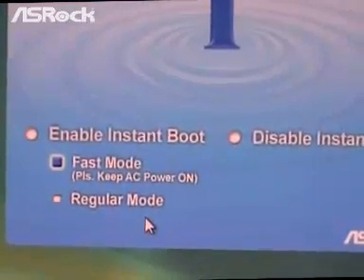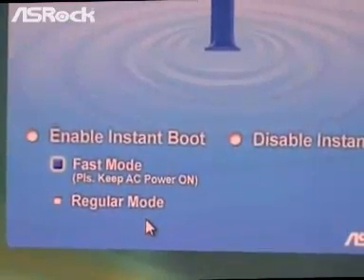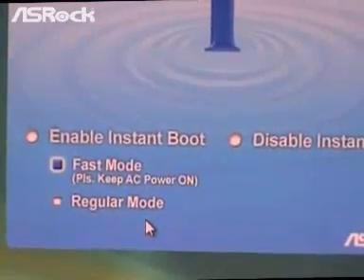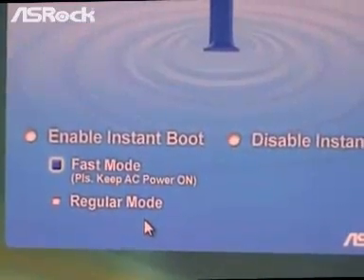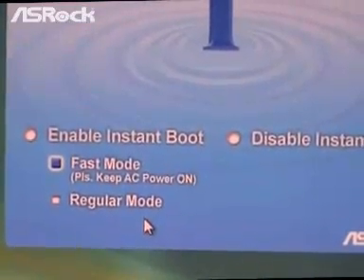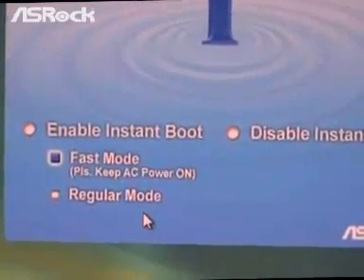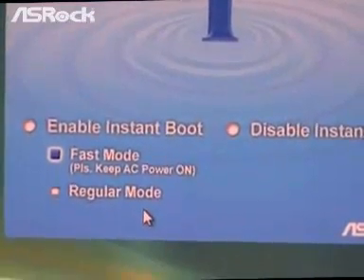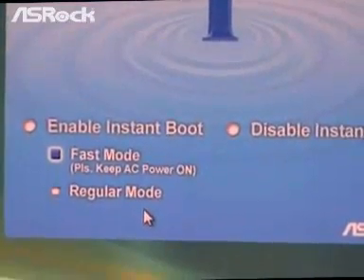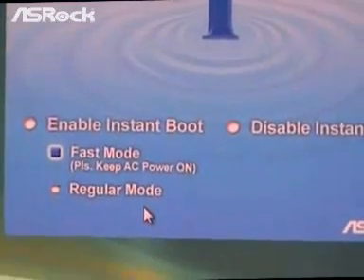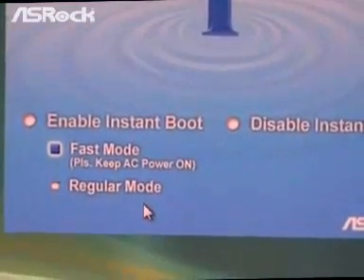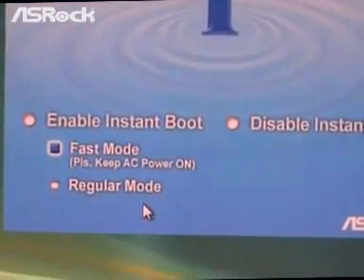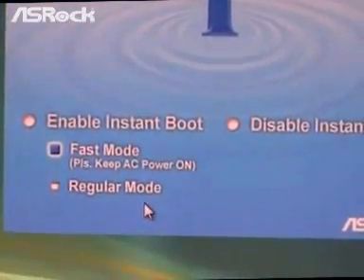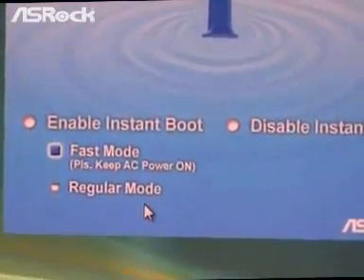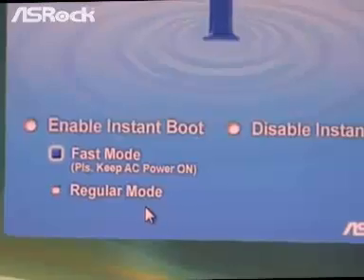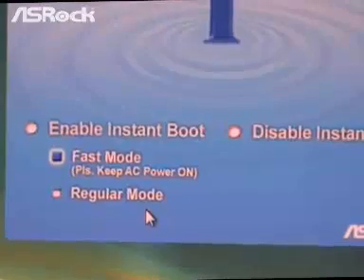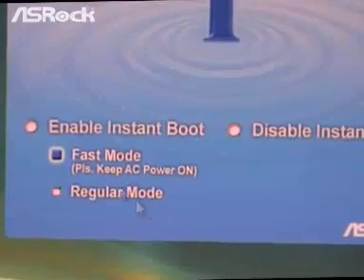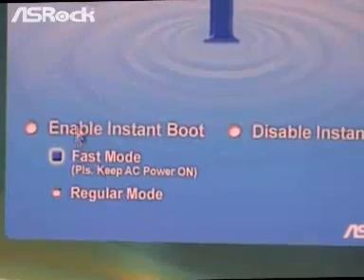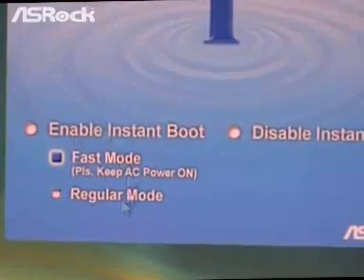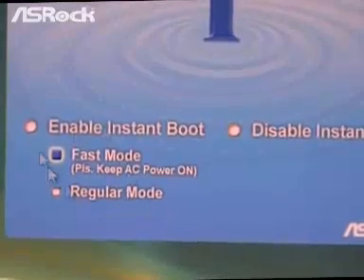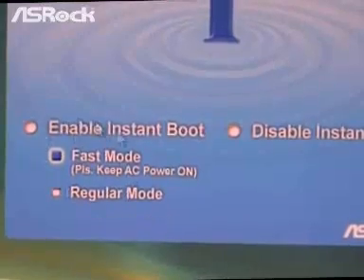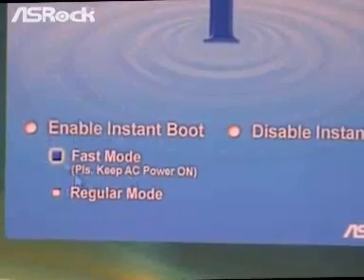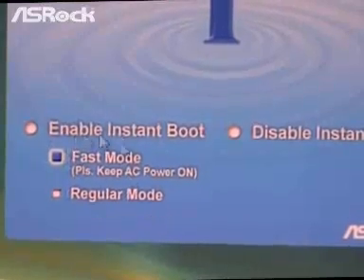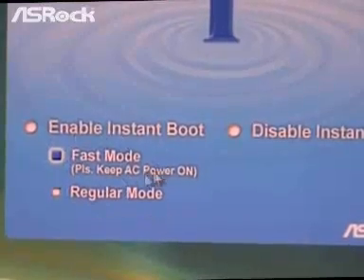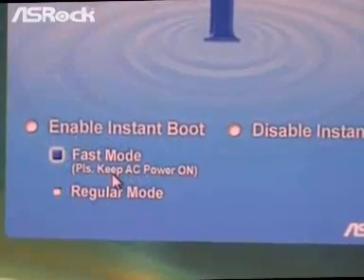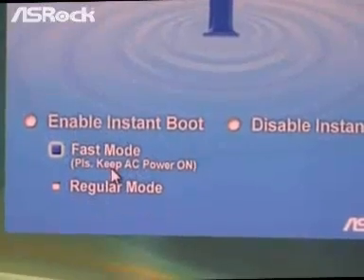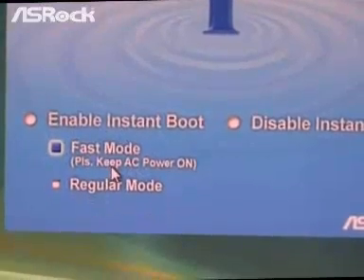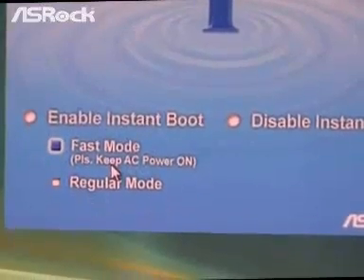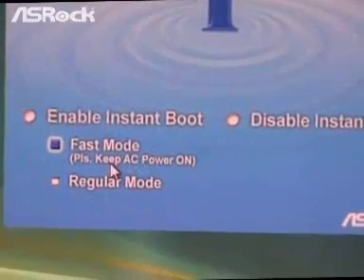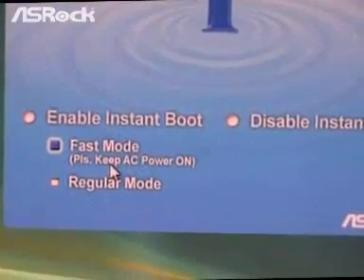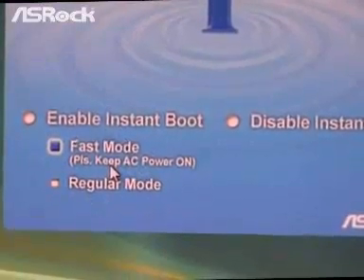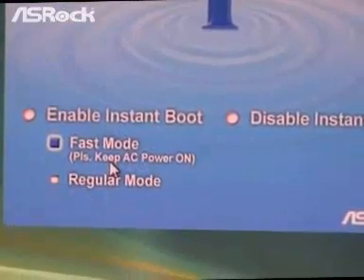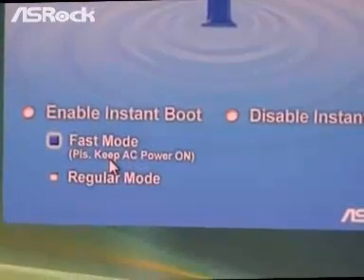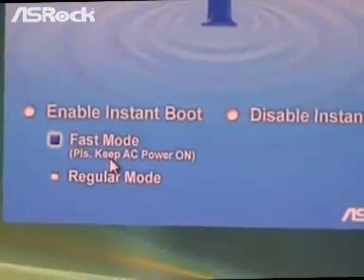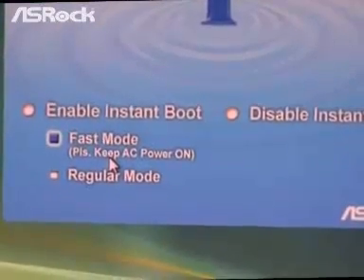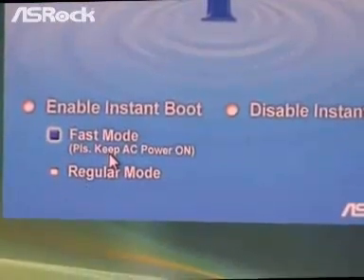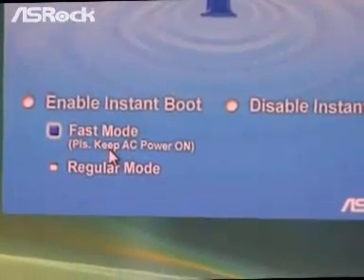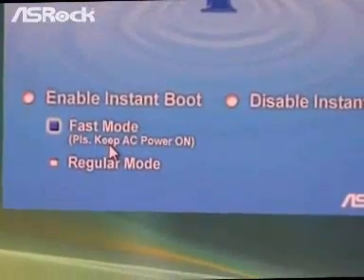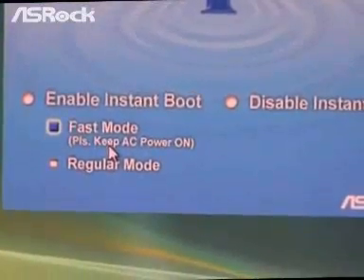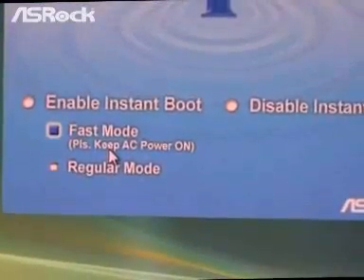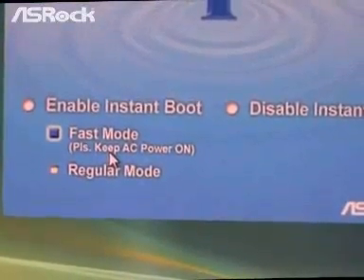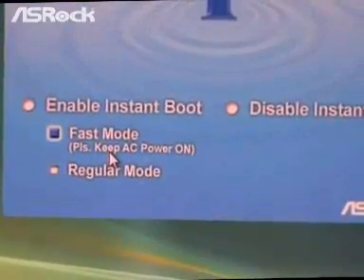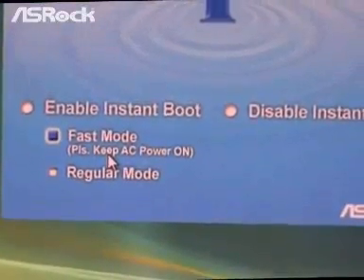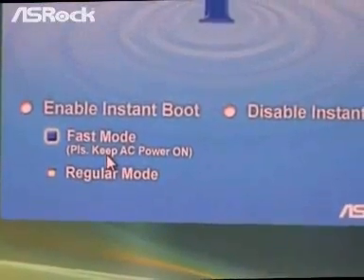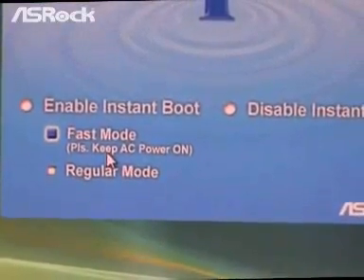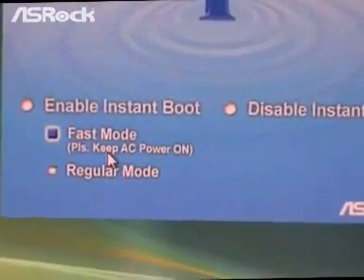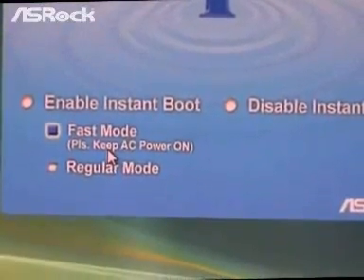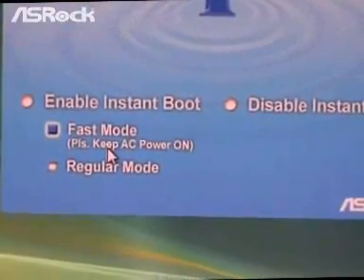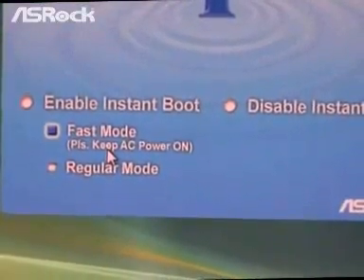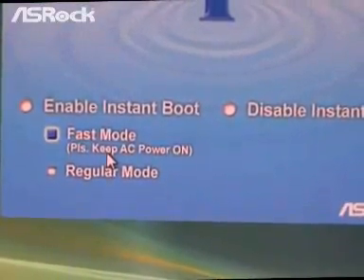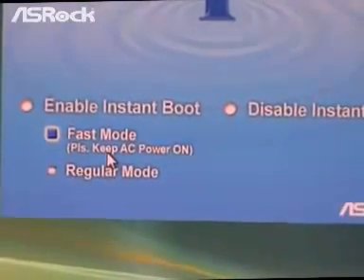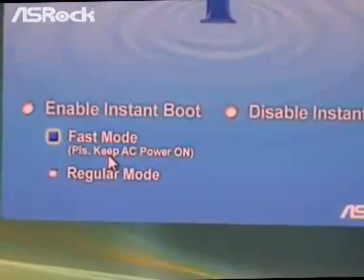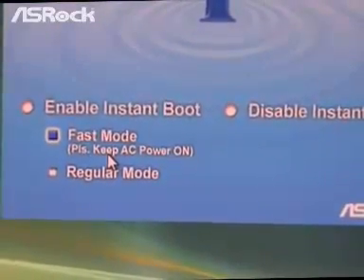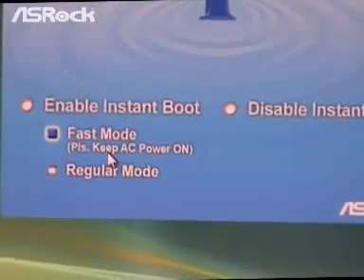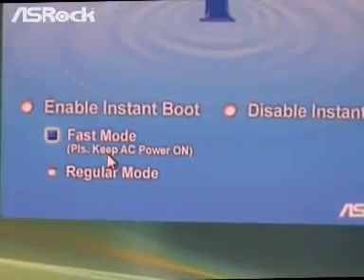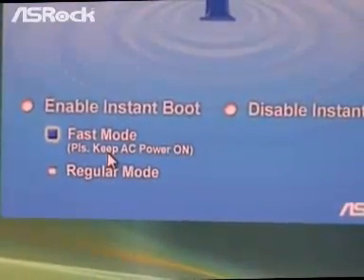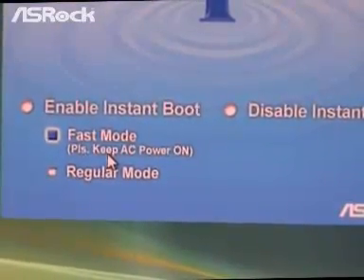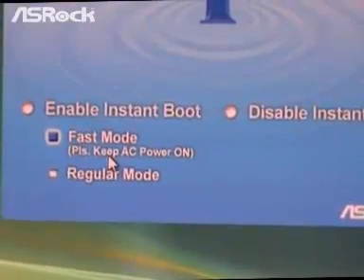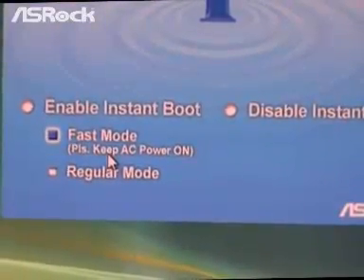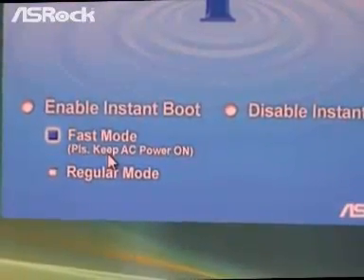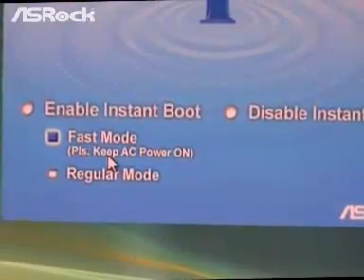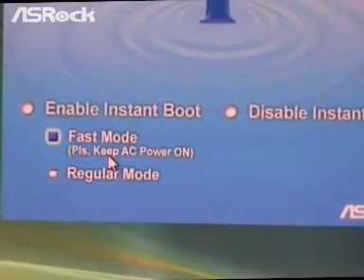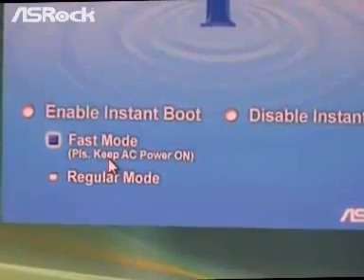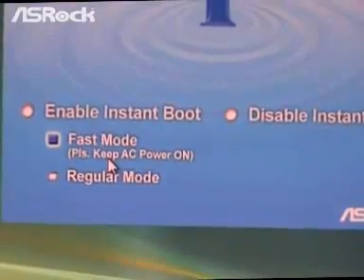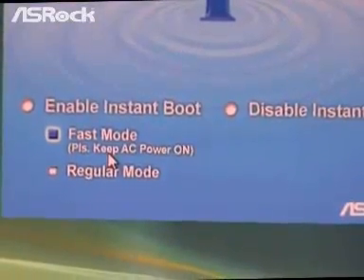One good news for you: when you choose Fast Mode, it only takes around 3 seconds to boot up your computer.